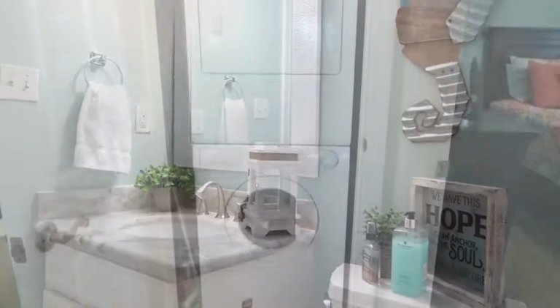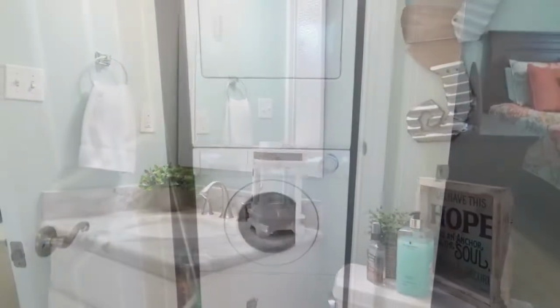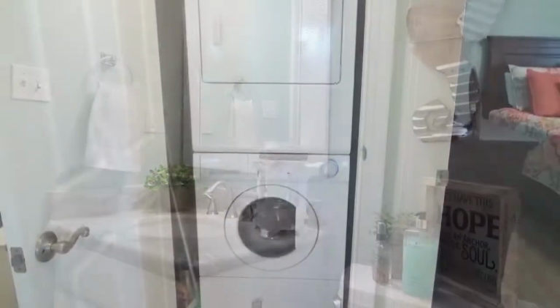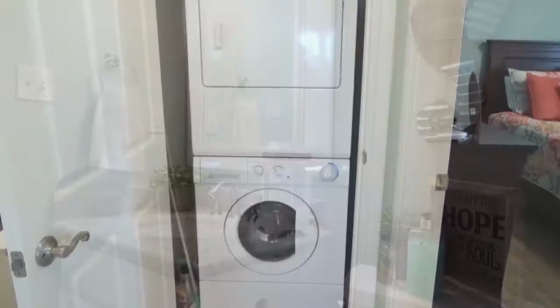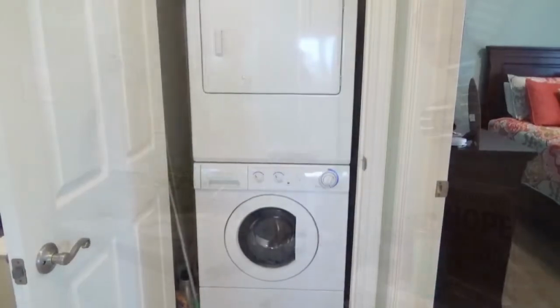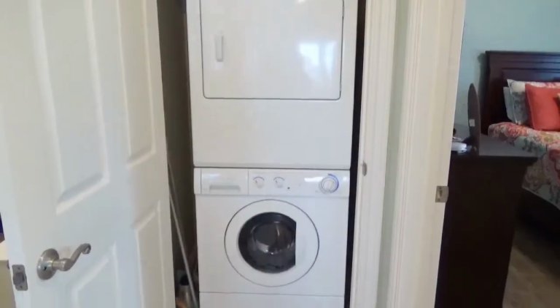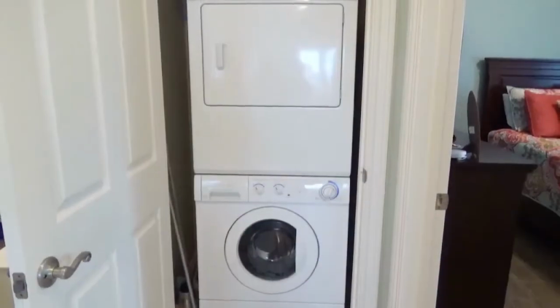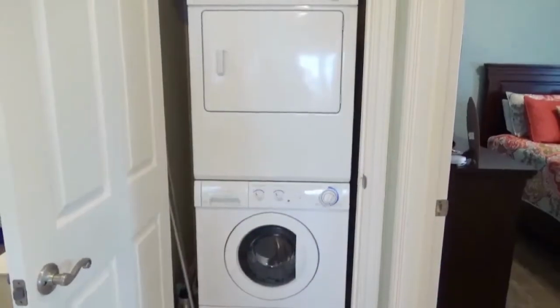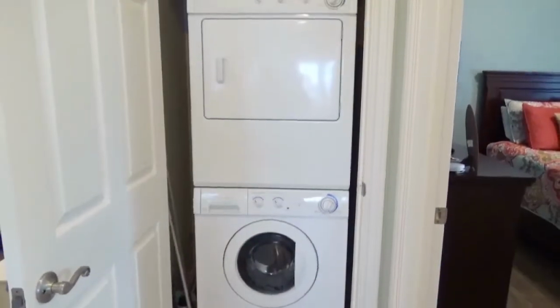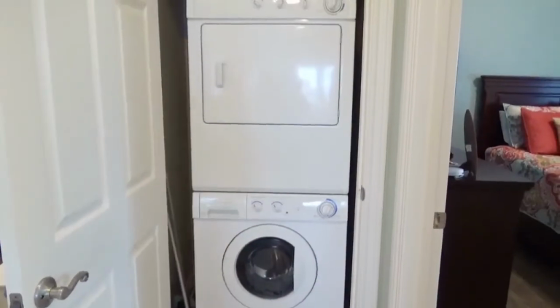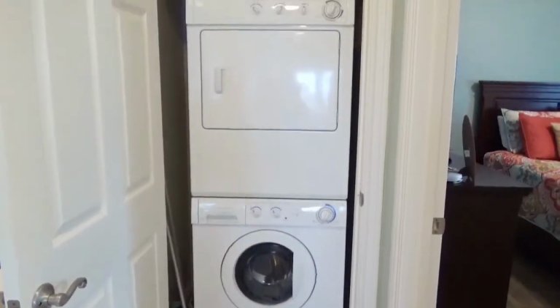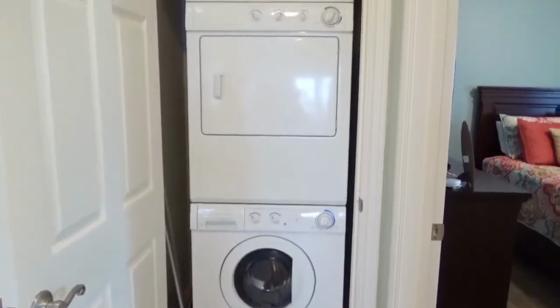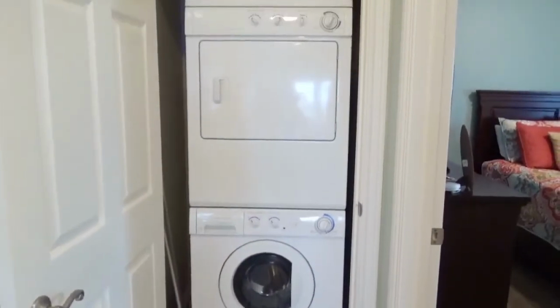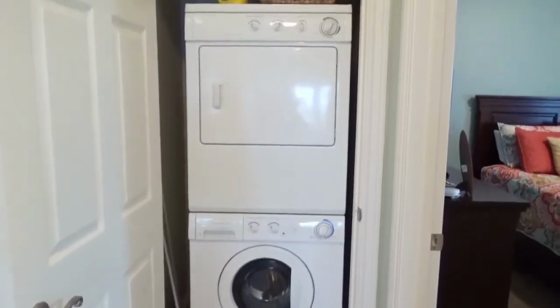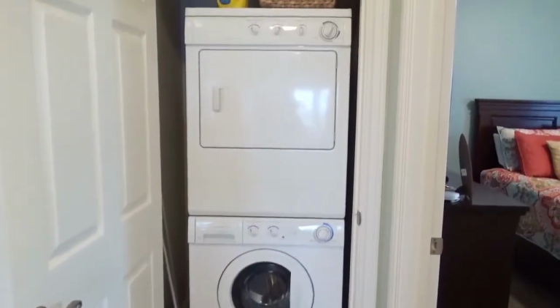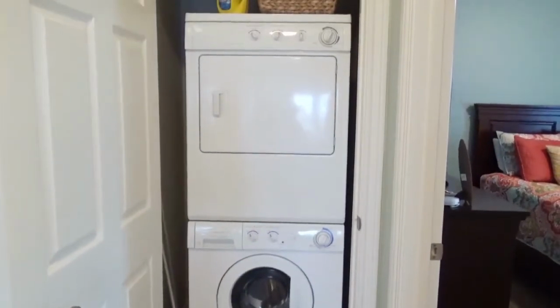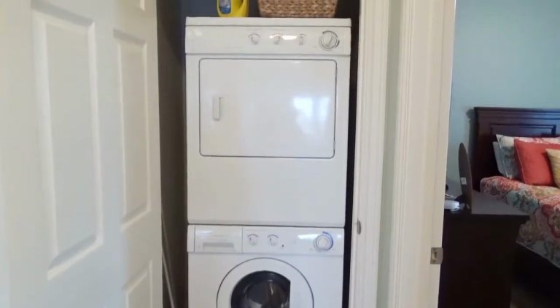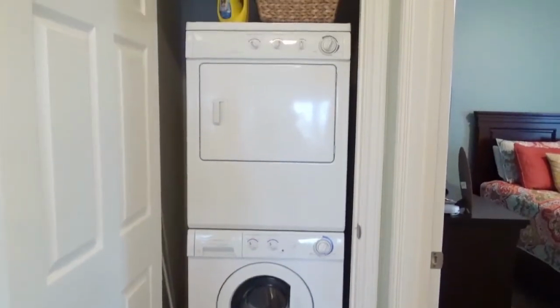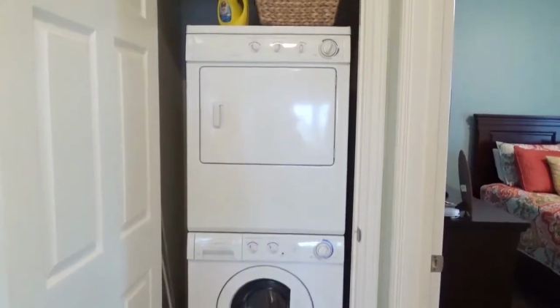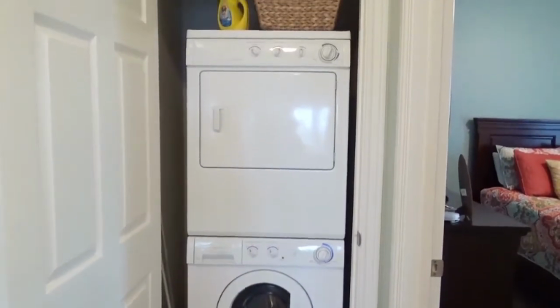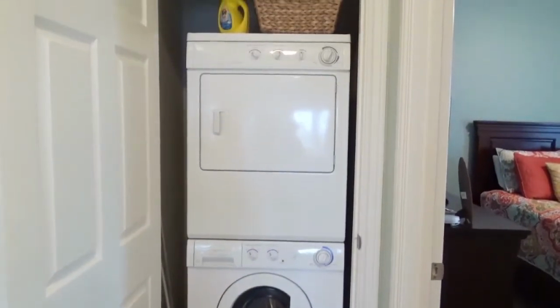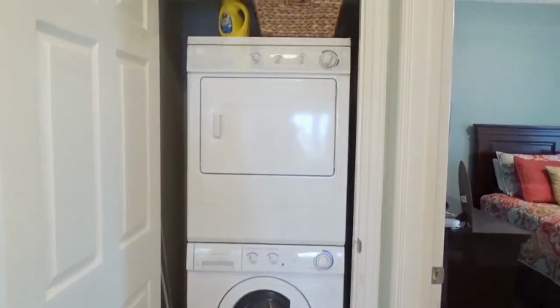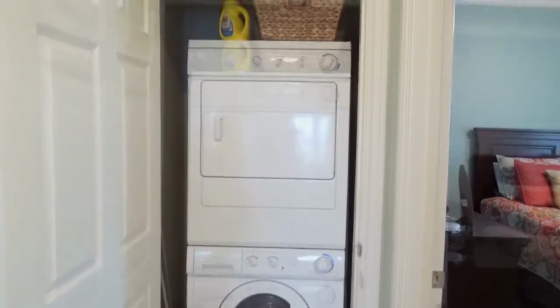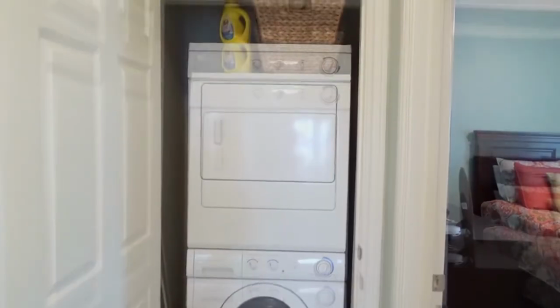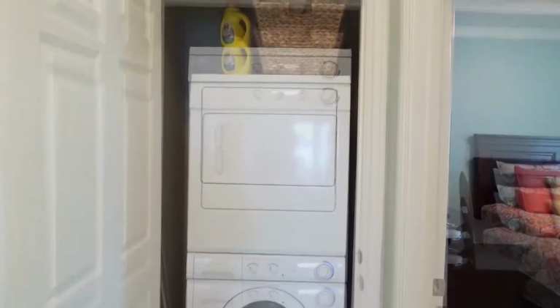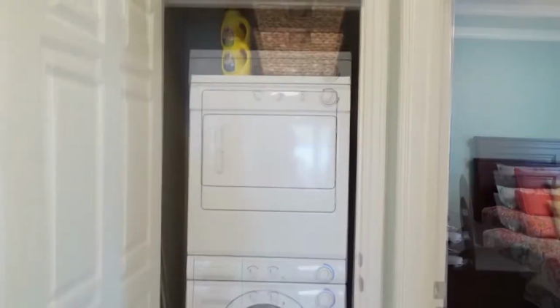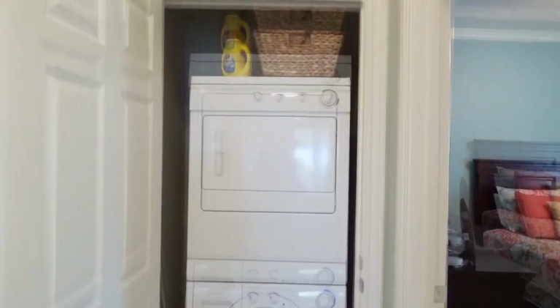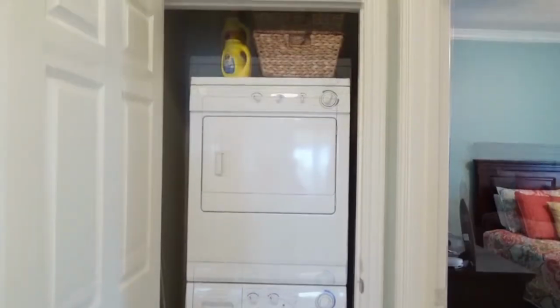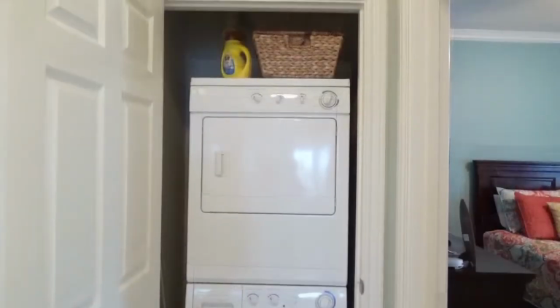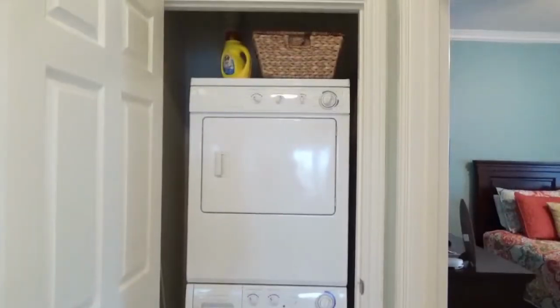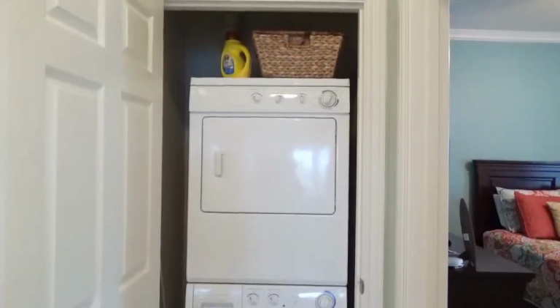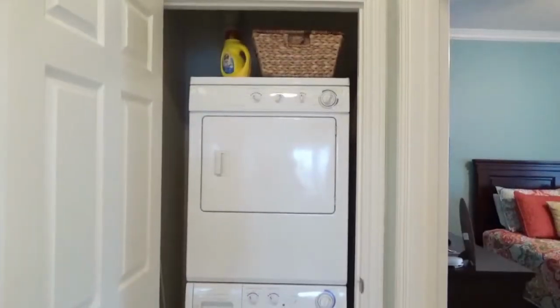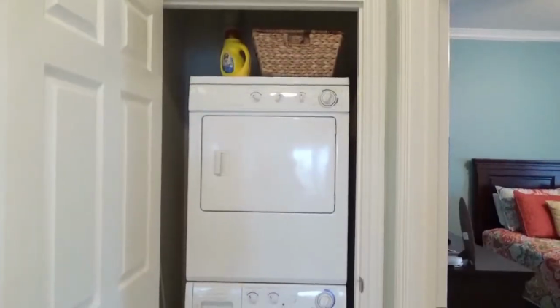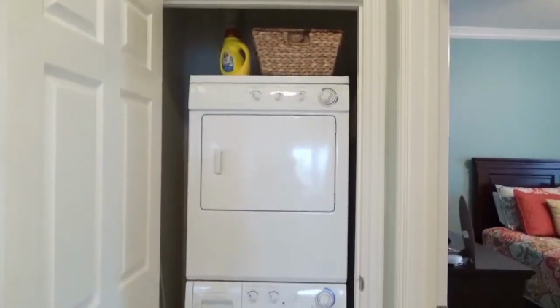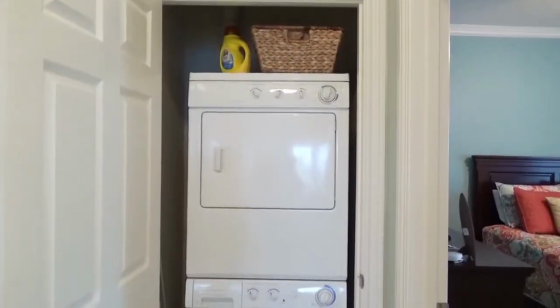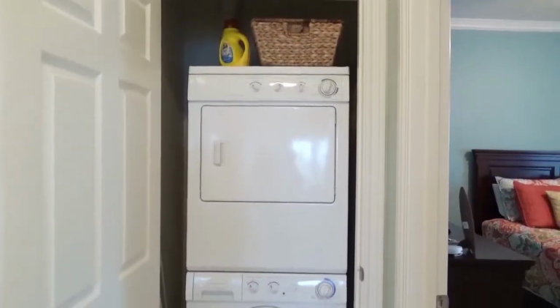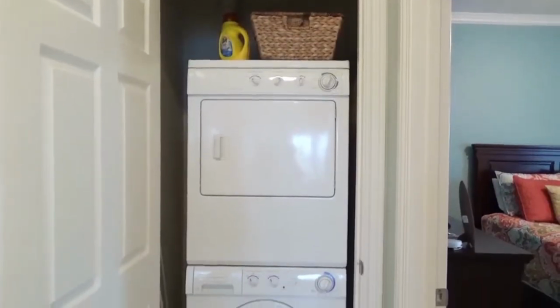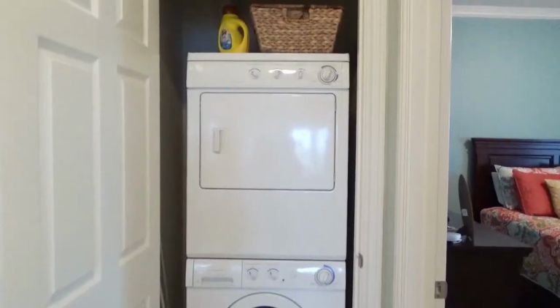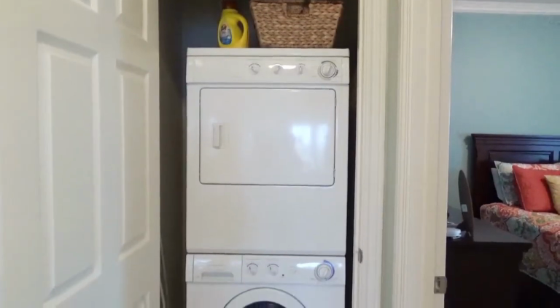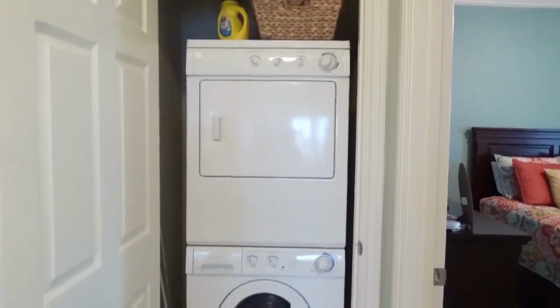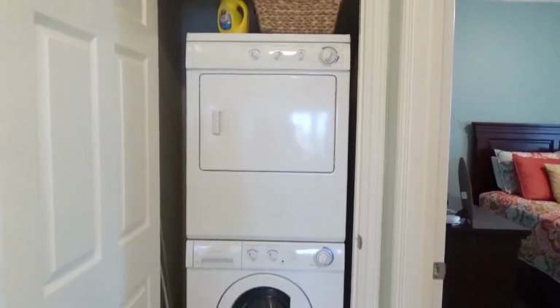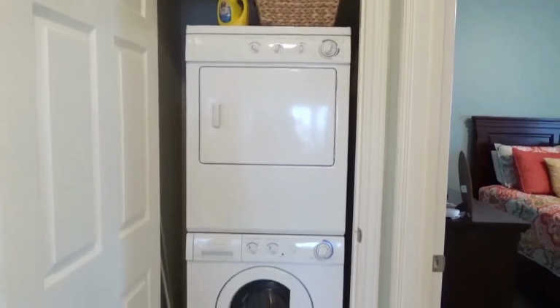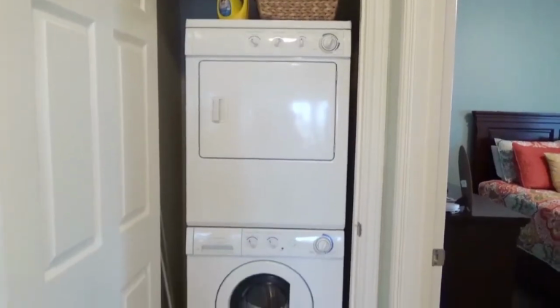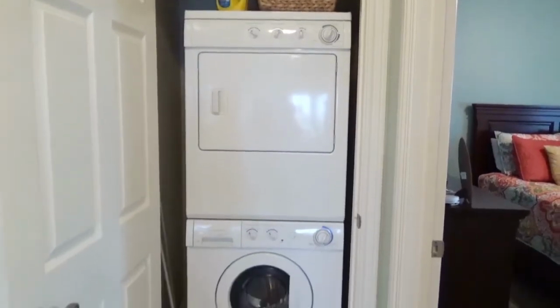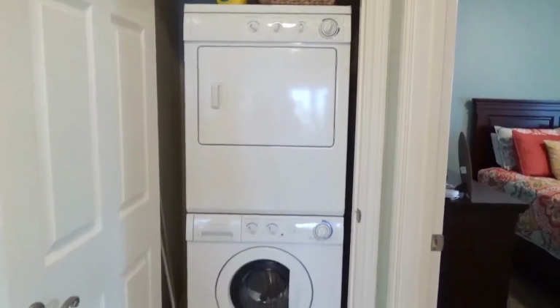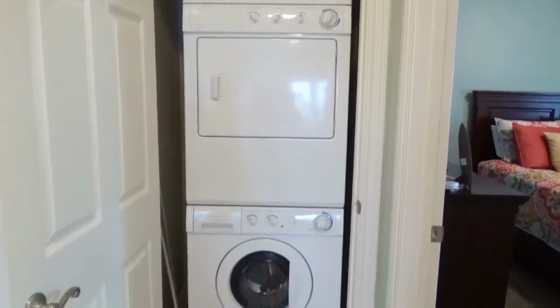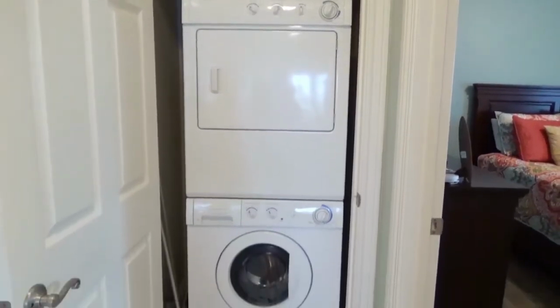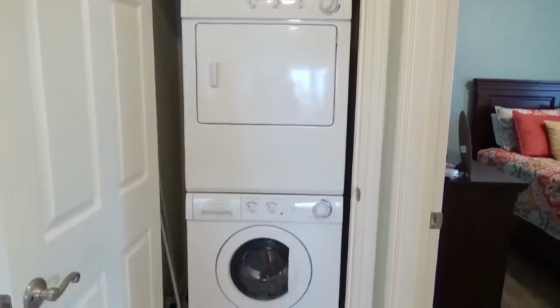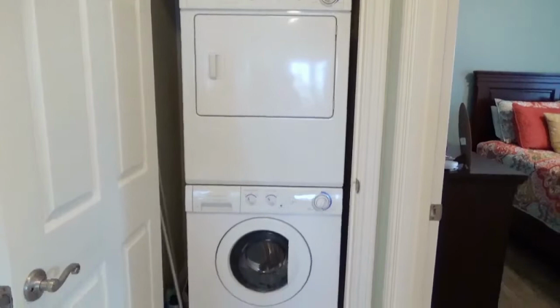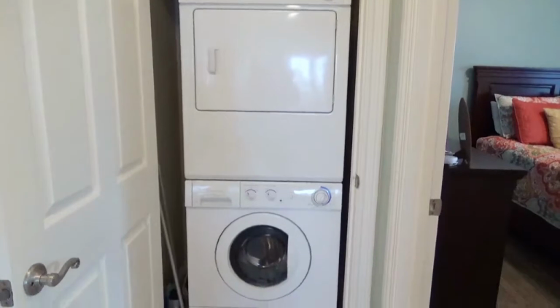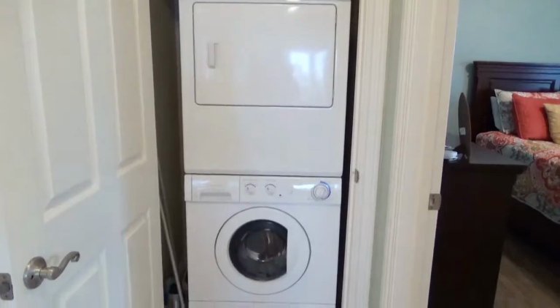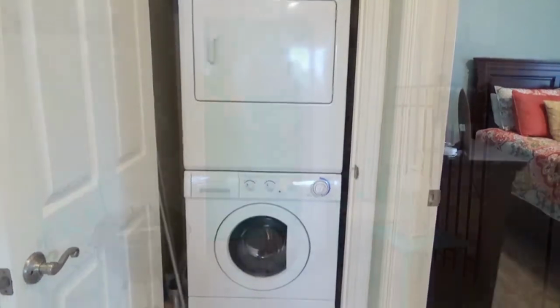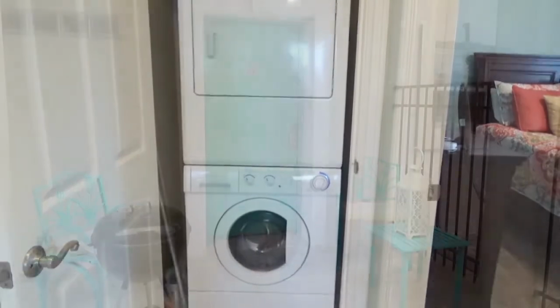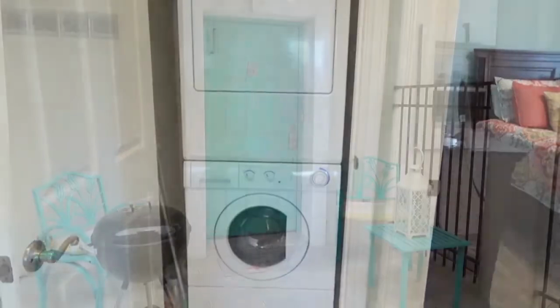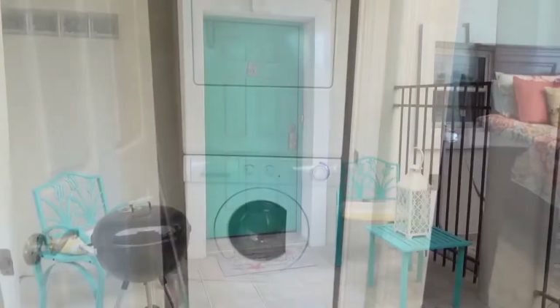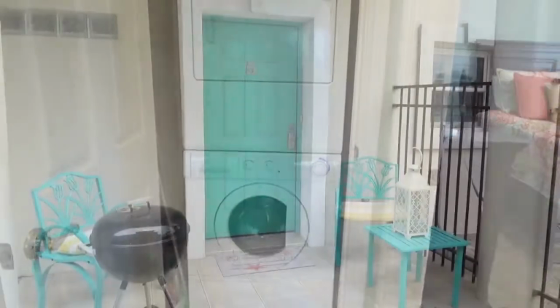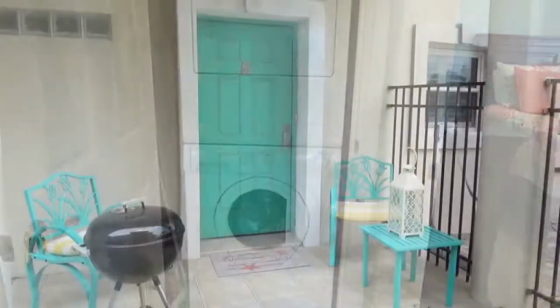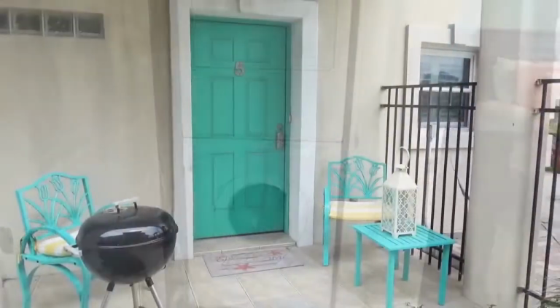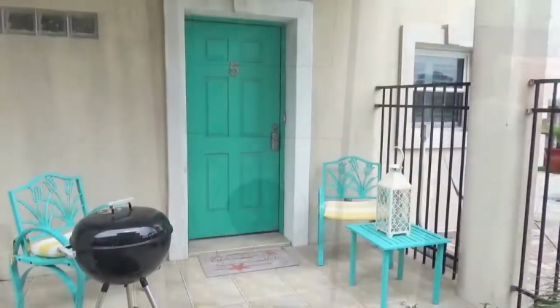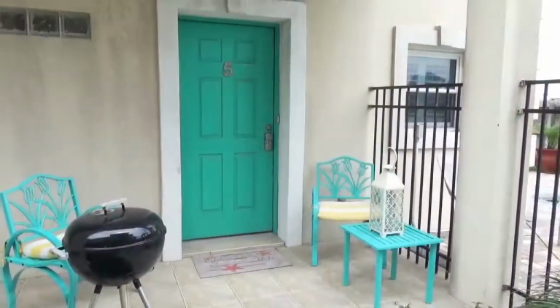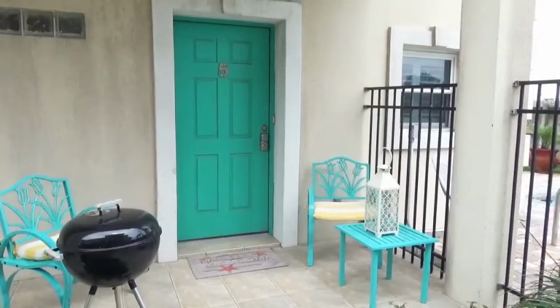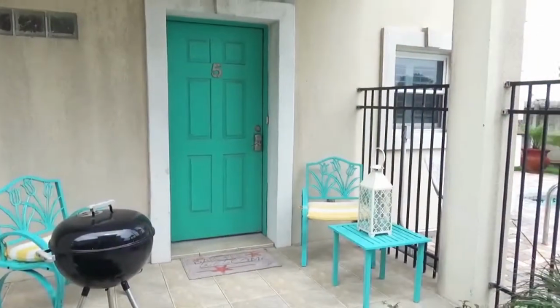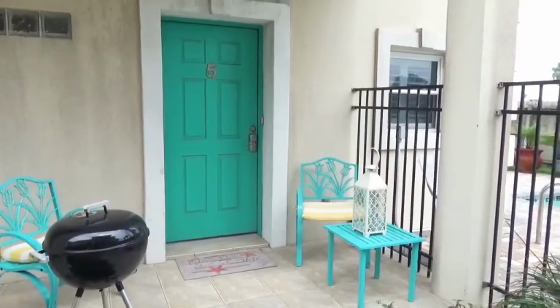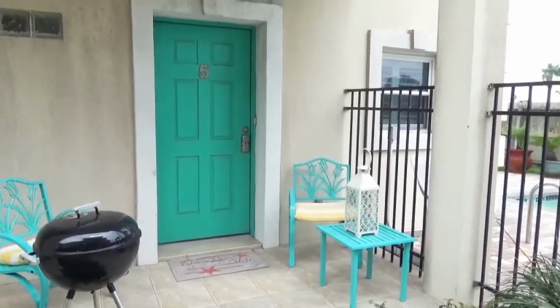This condo has a convenient in-unit washer-dryer. And now let's visit the patio, the shared pool, and the barbecue area.